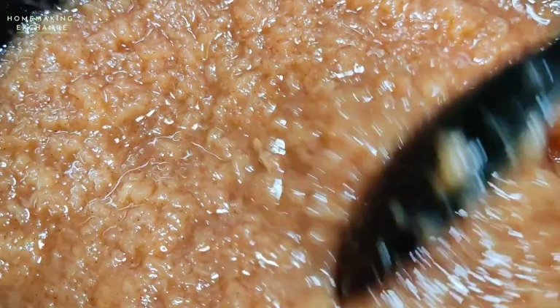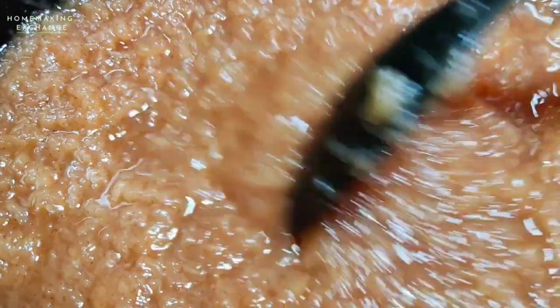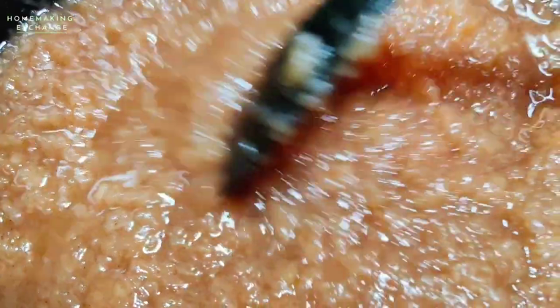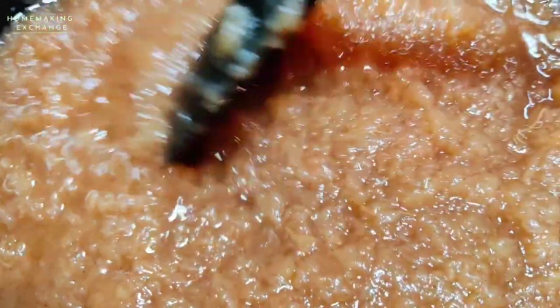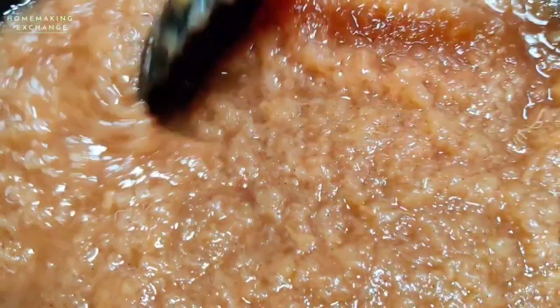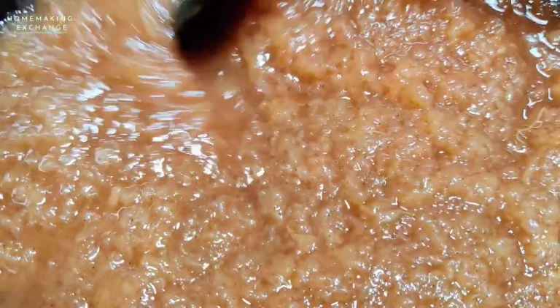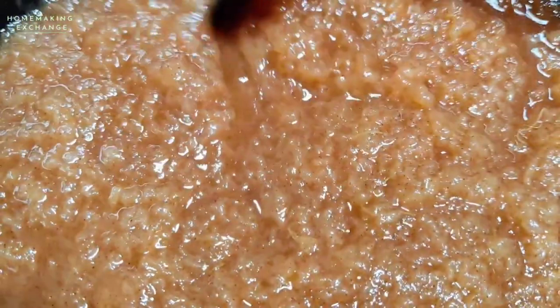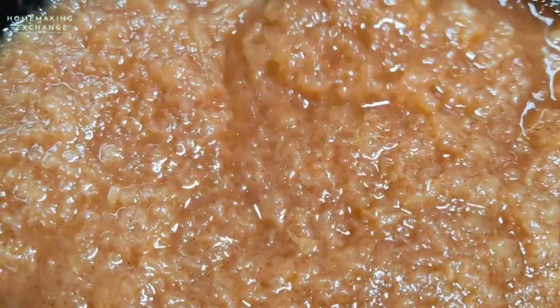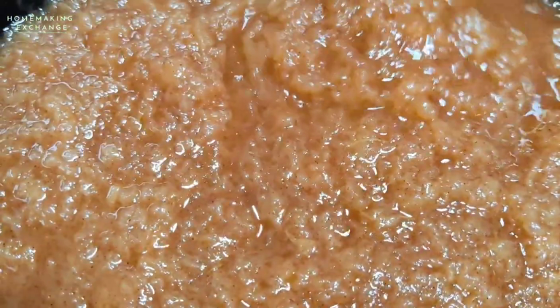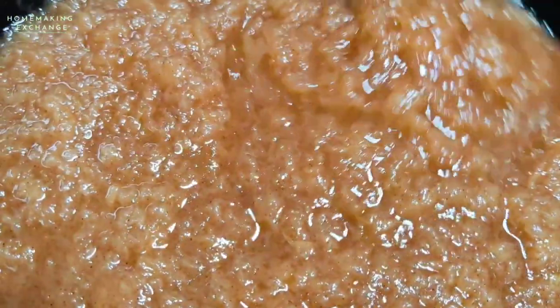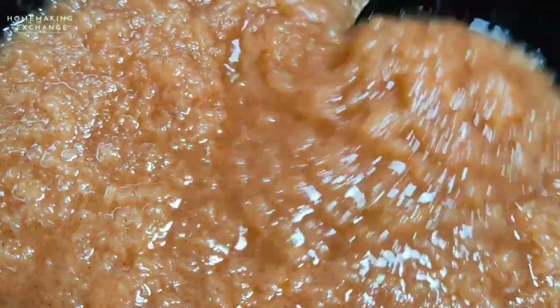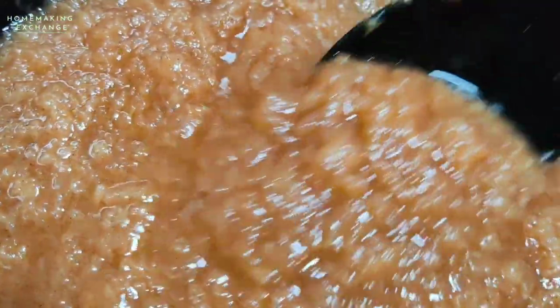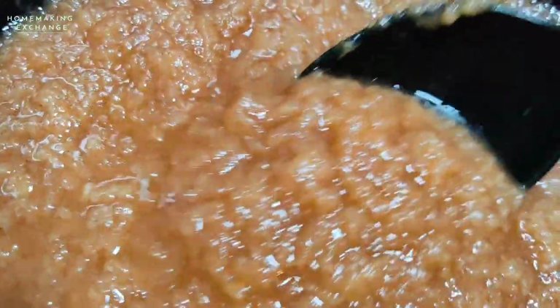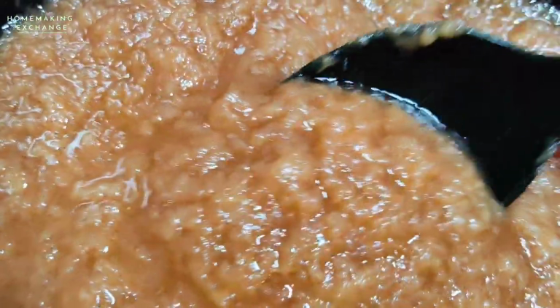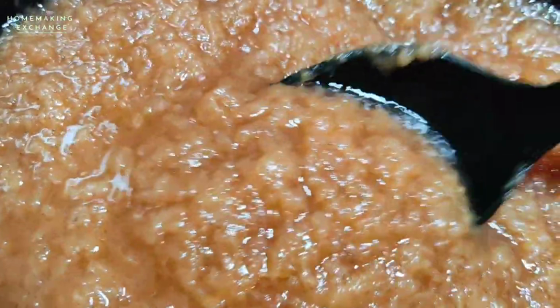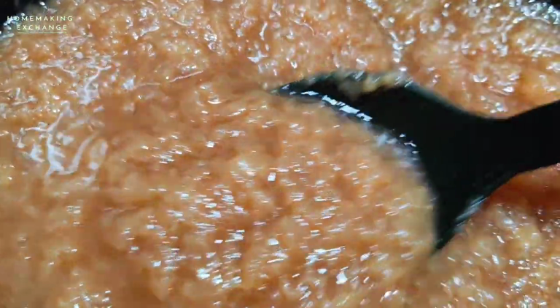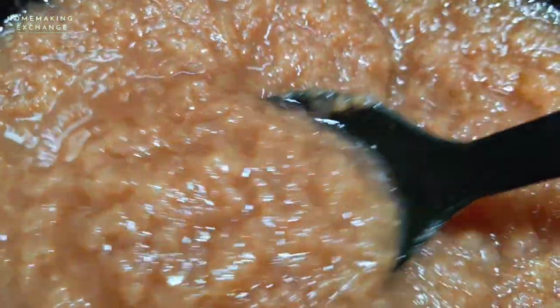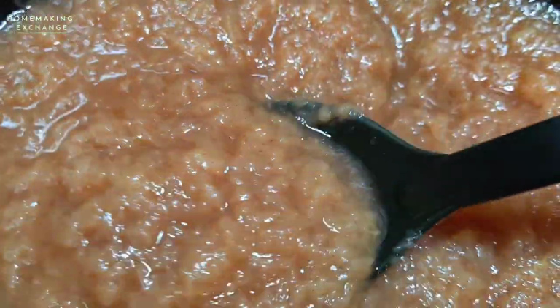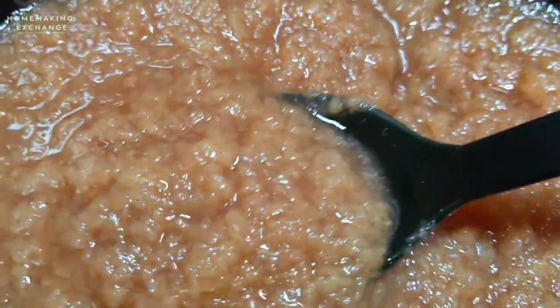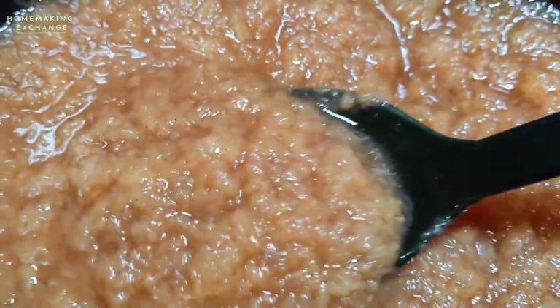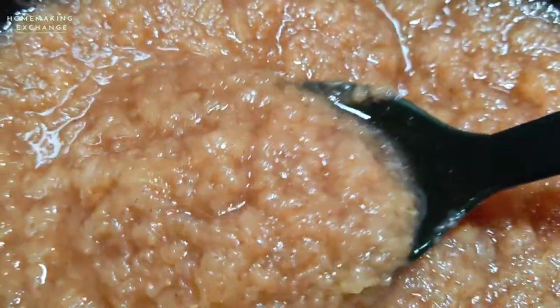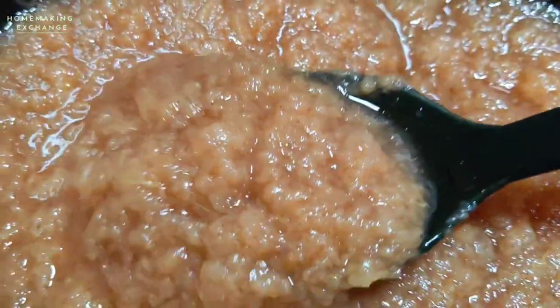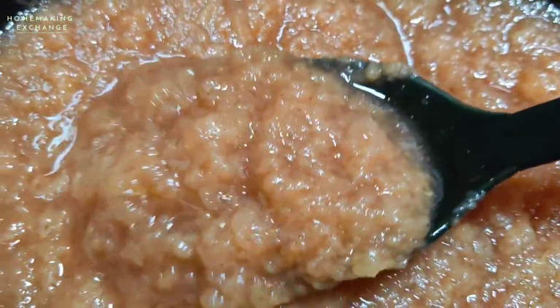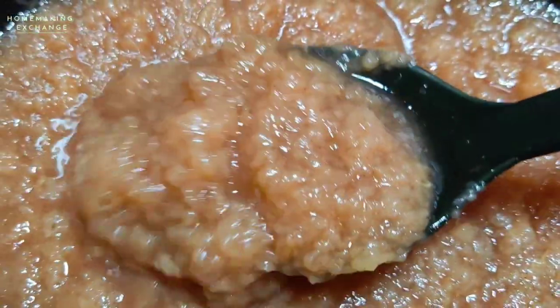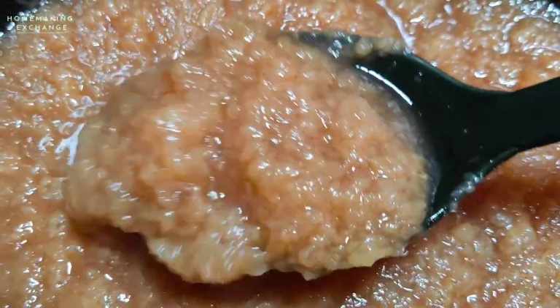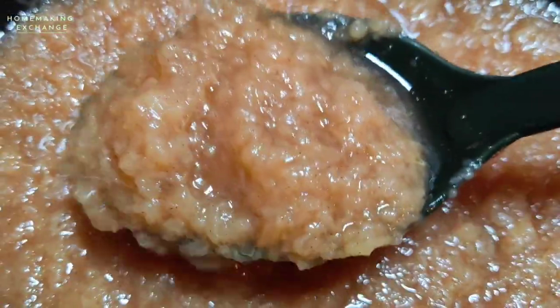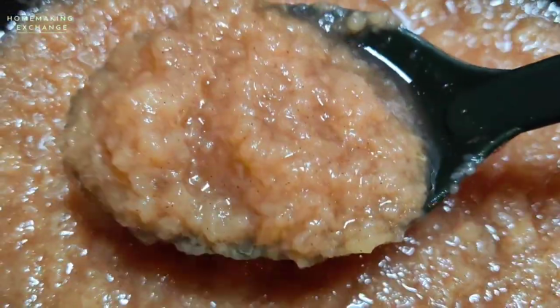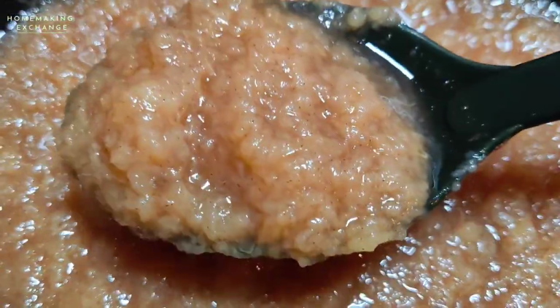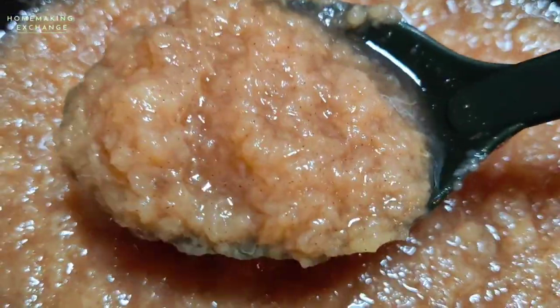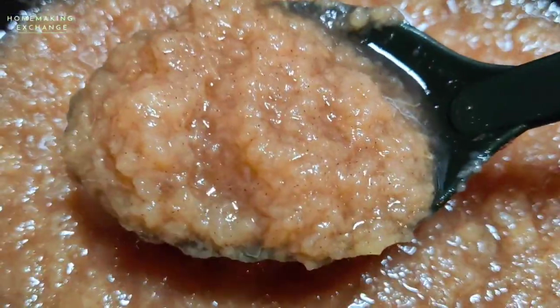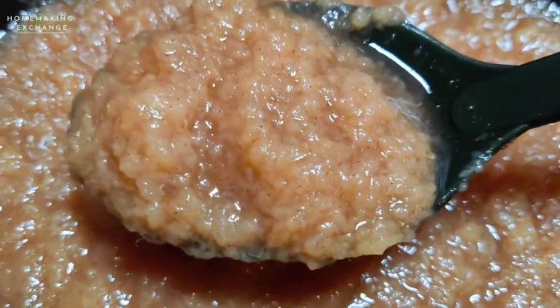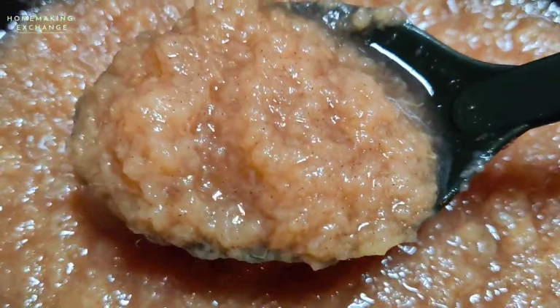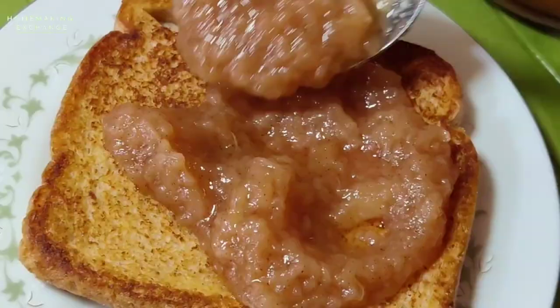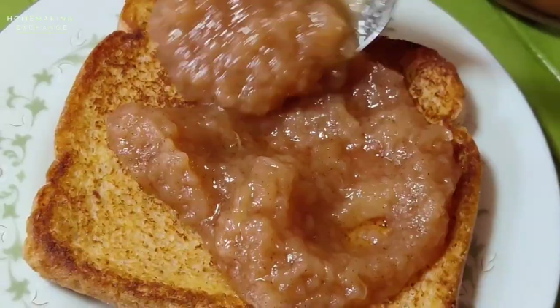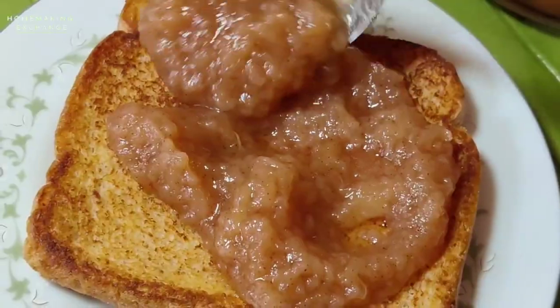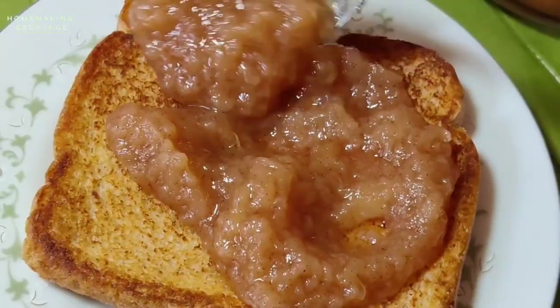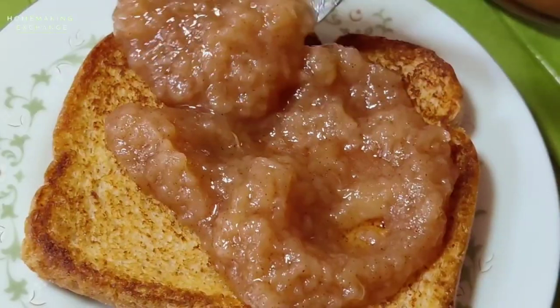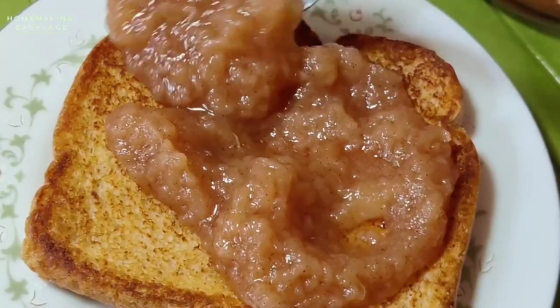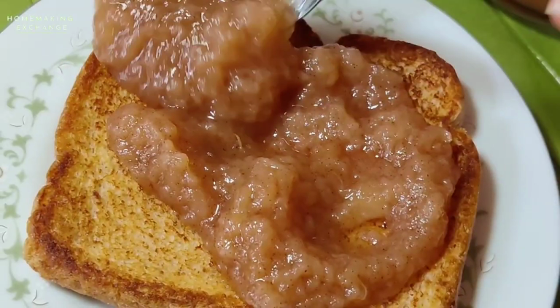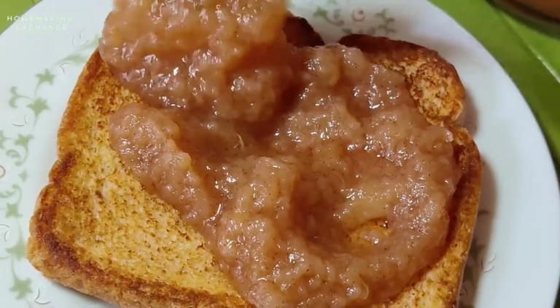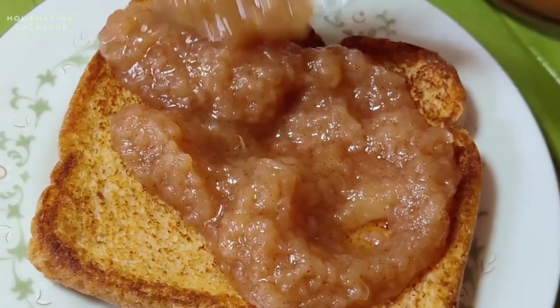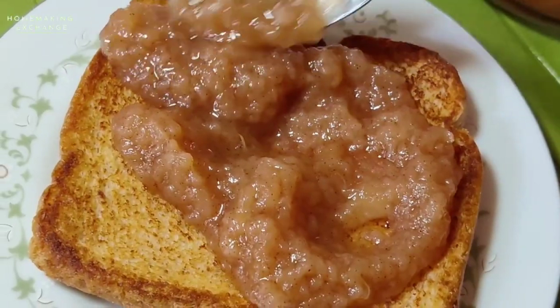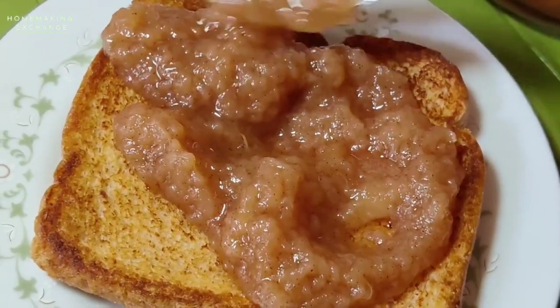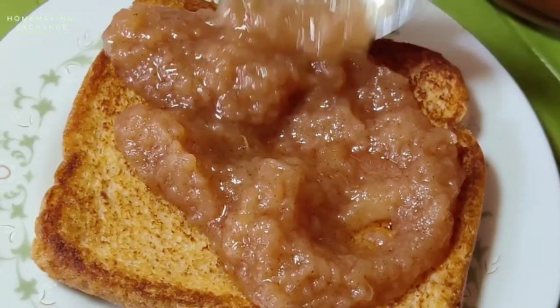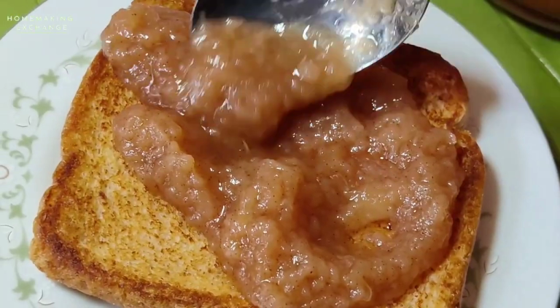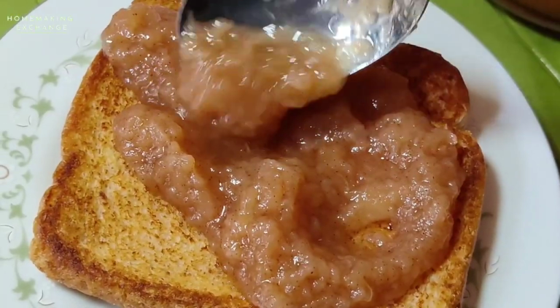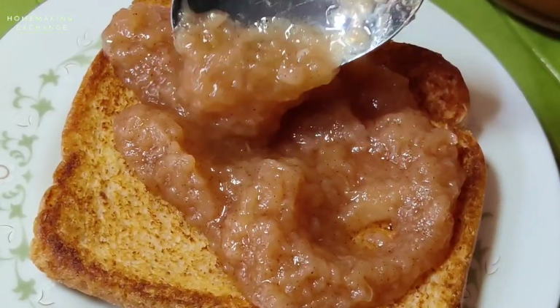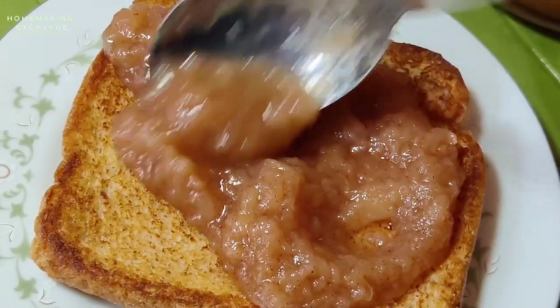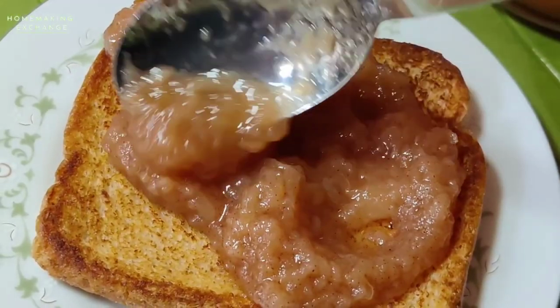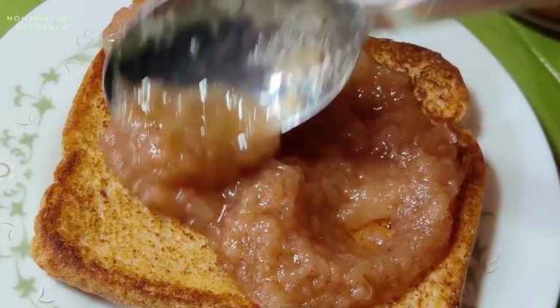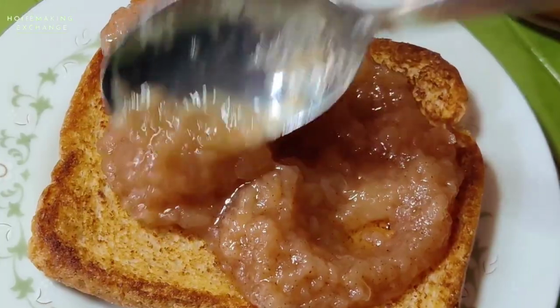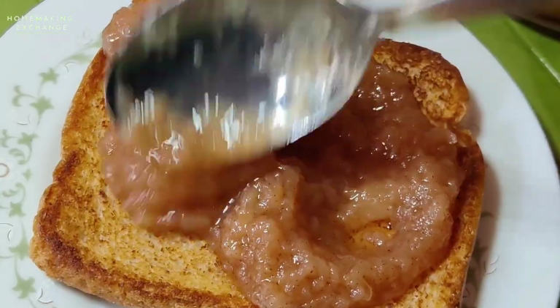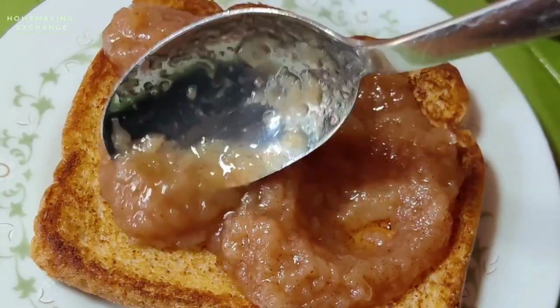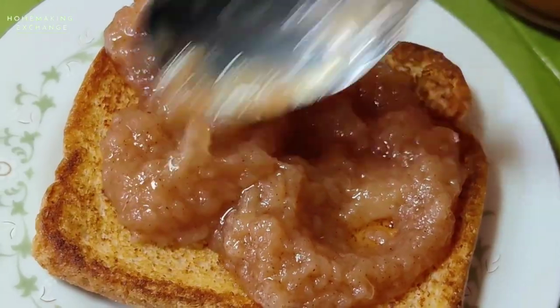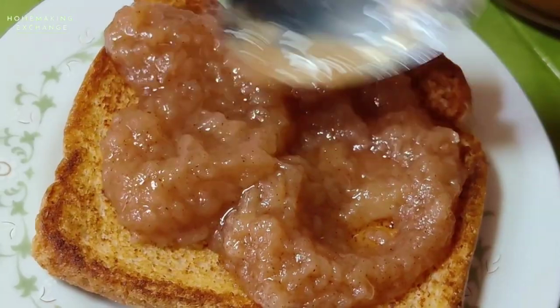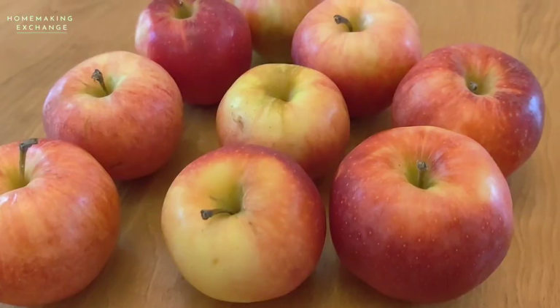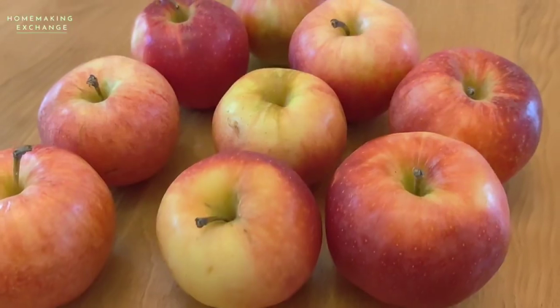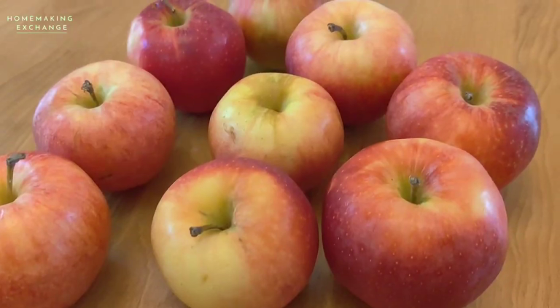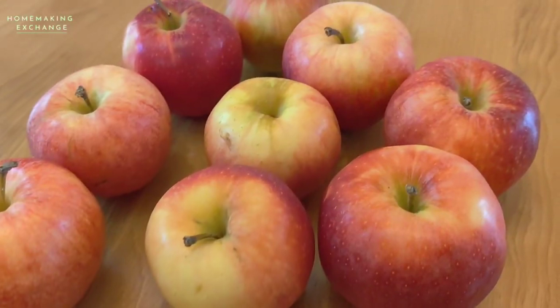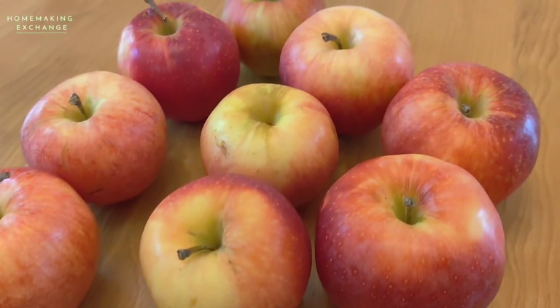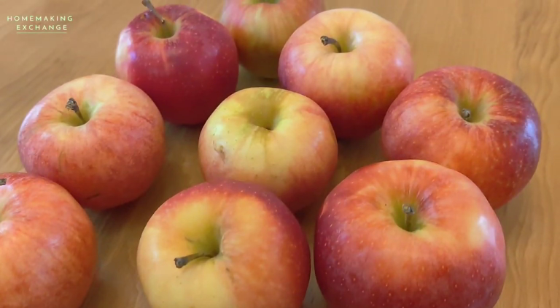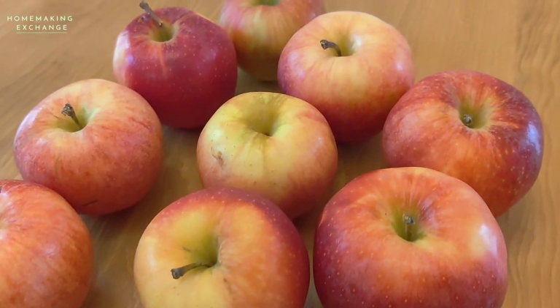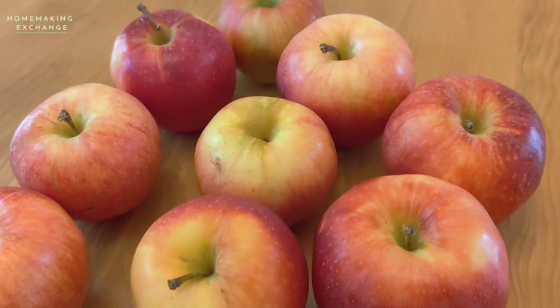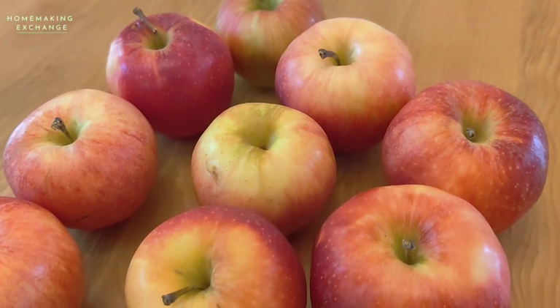Welcome to the Homemaking Exchange. My name is Diana and I hope that you're doing well. In this video I'm making some homemade cinnamon applesauce.